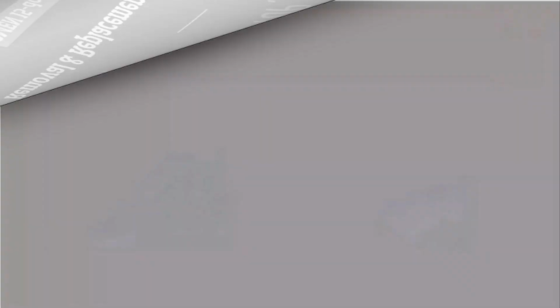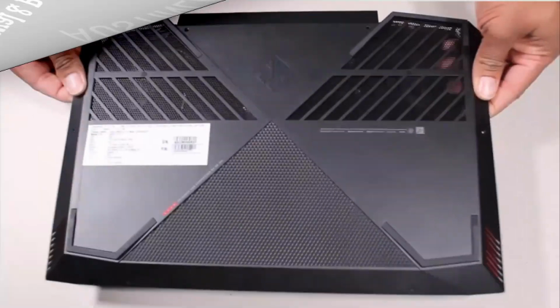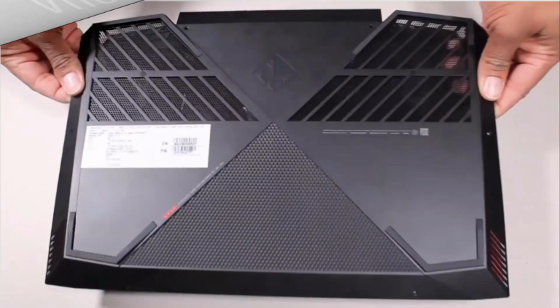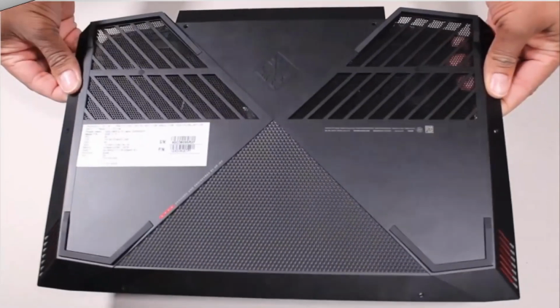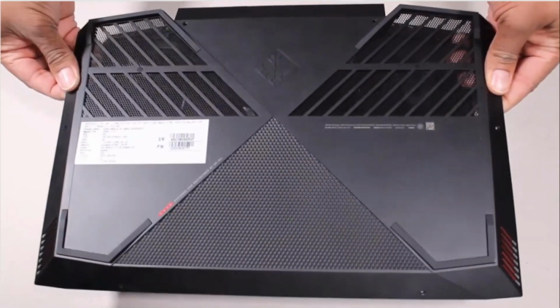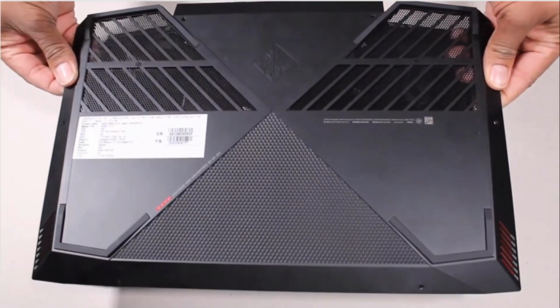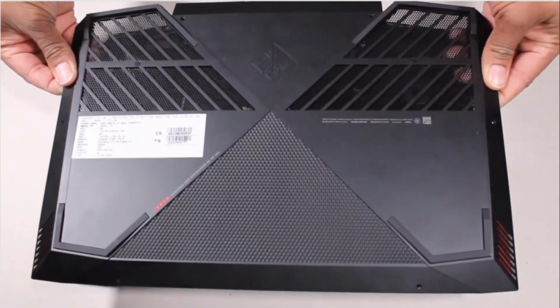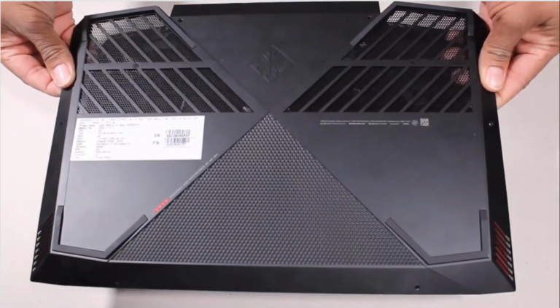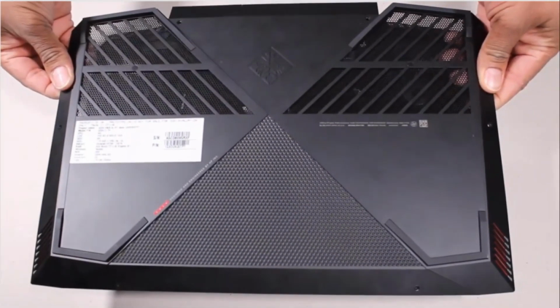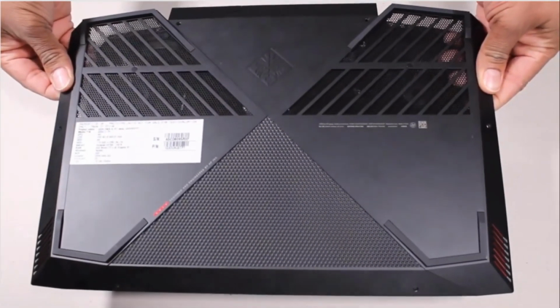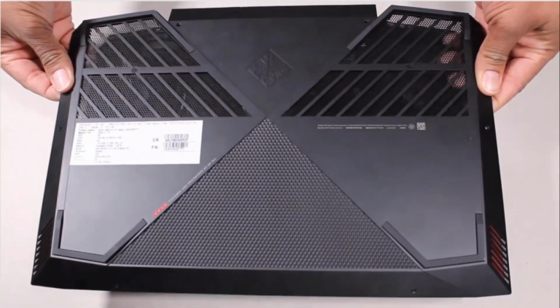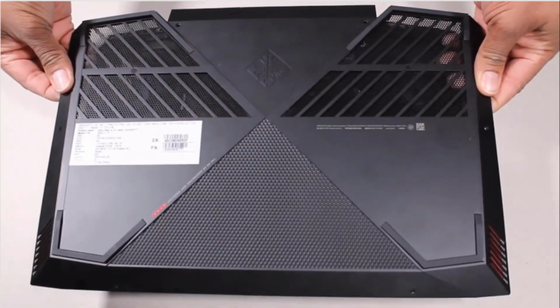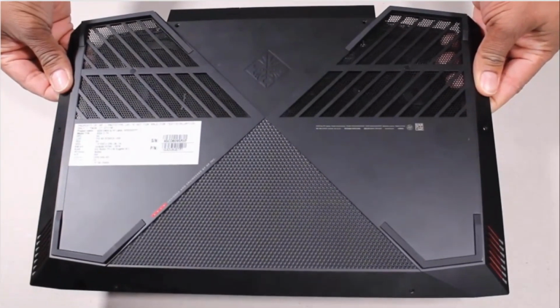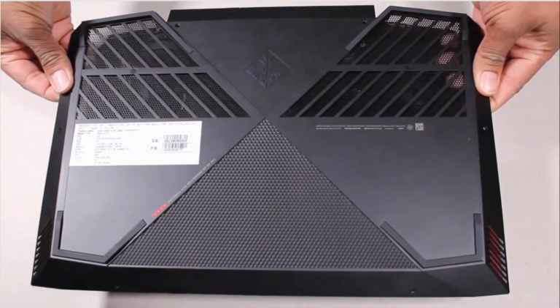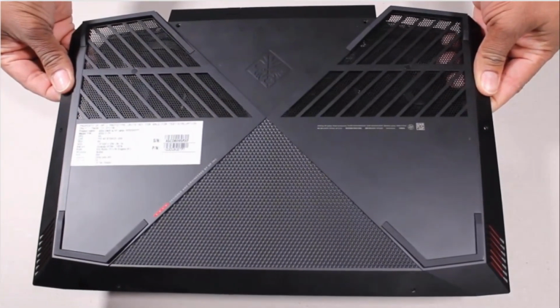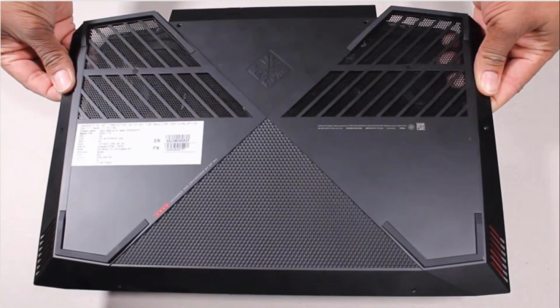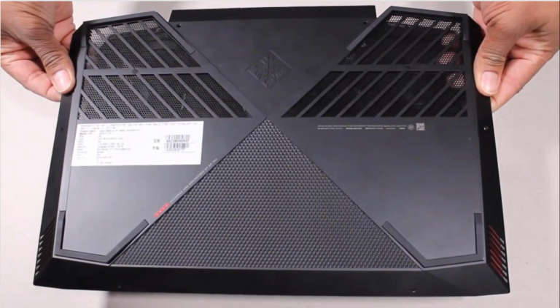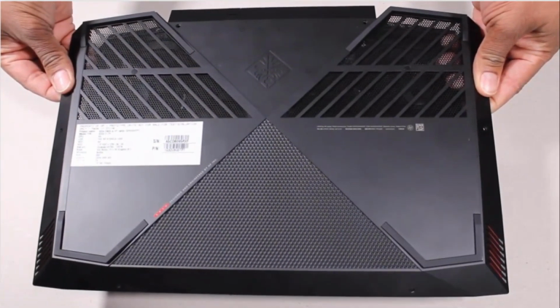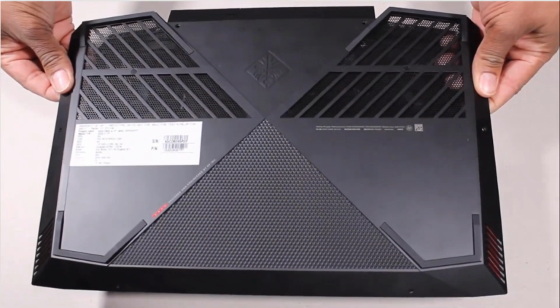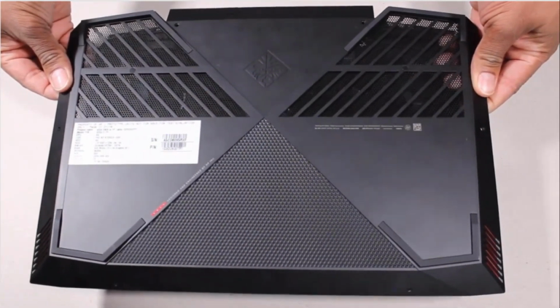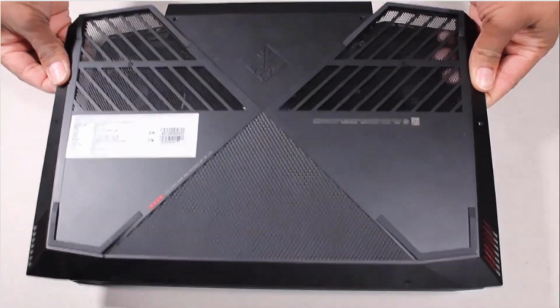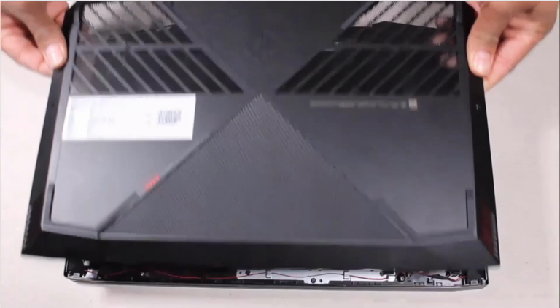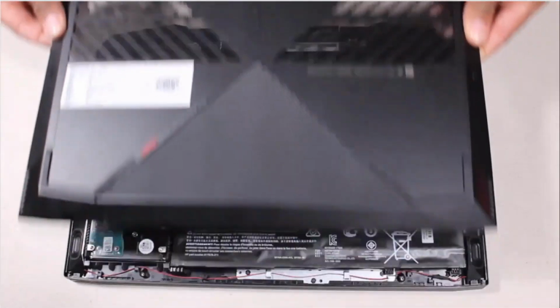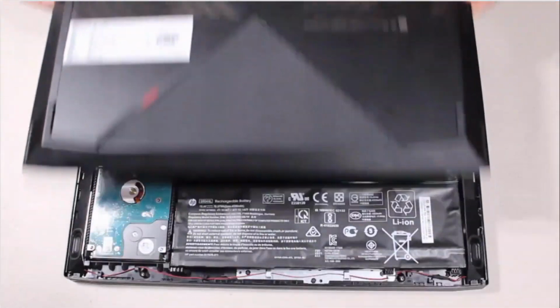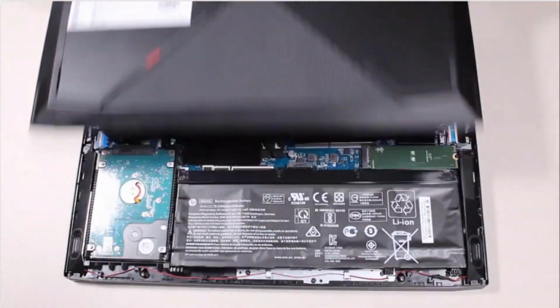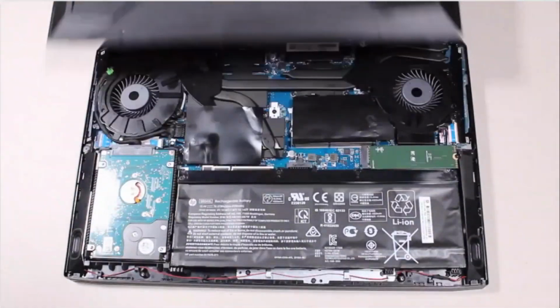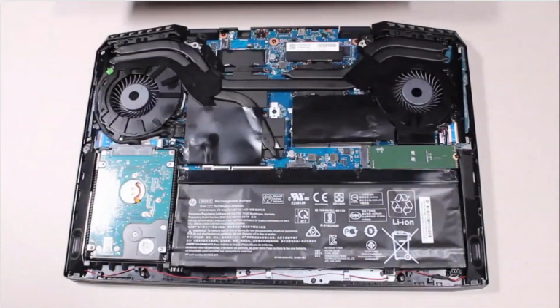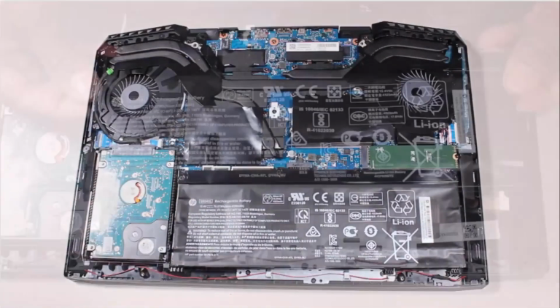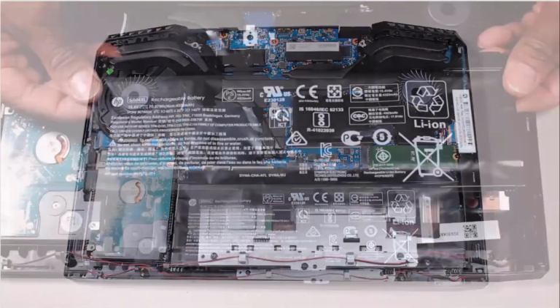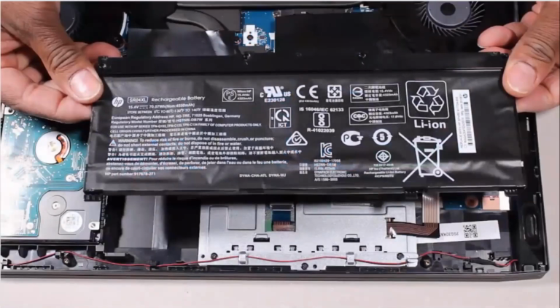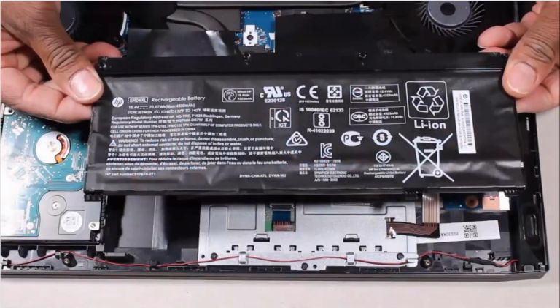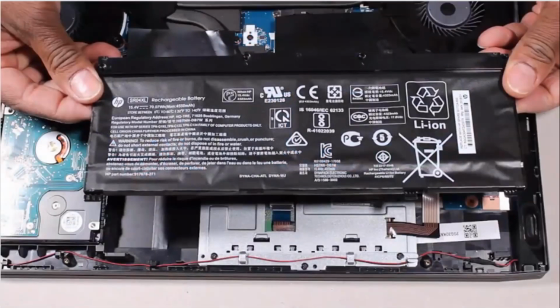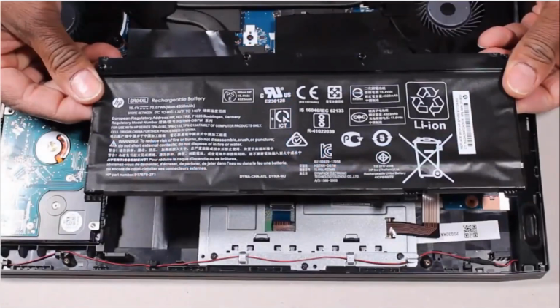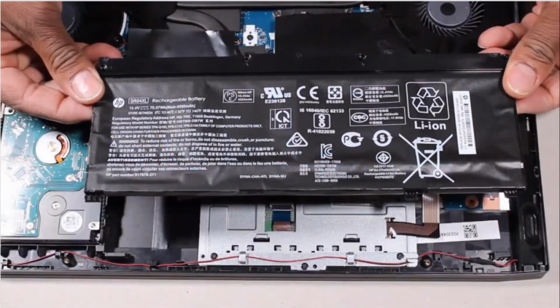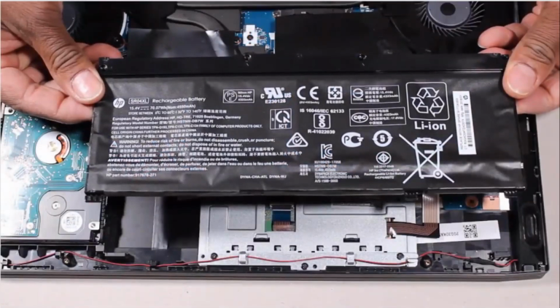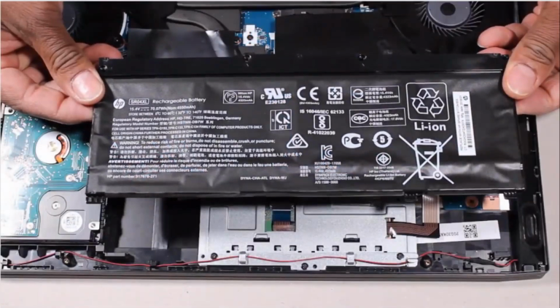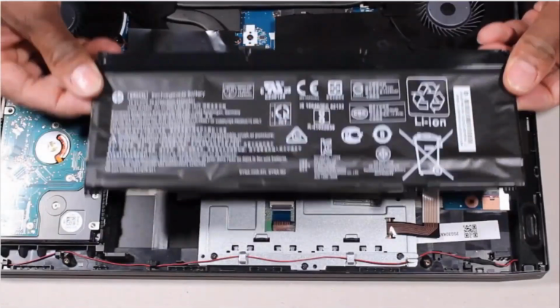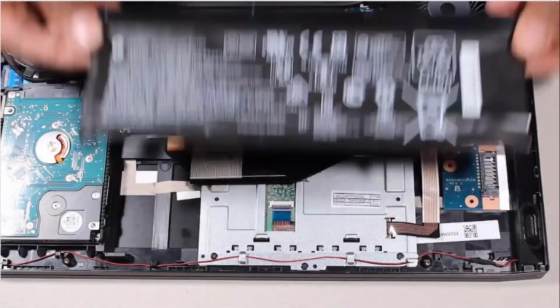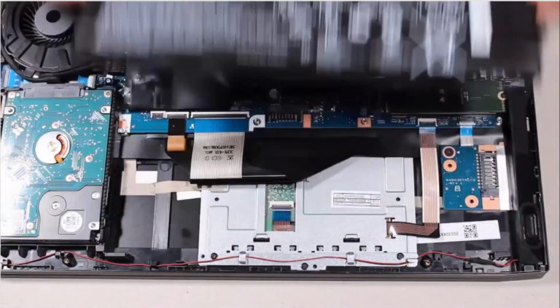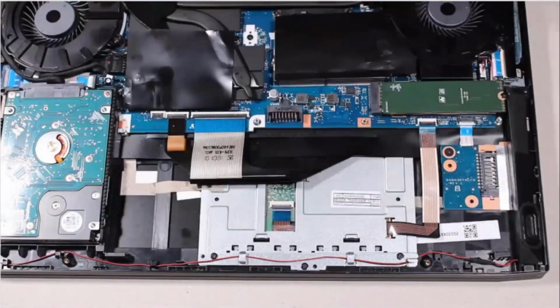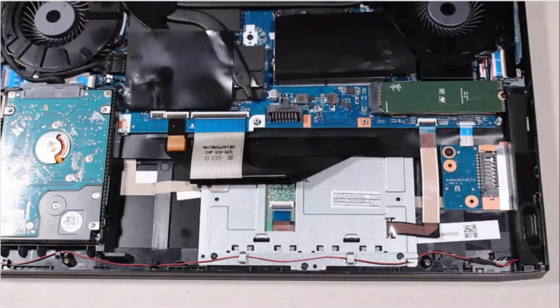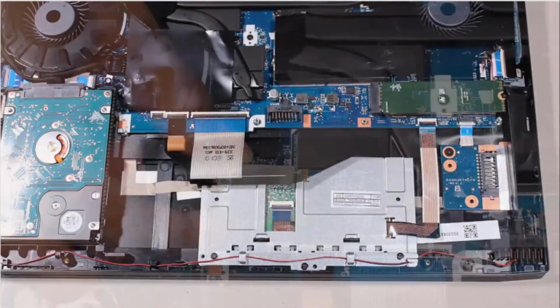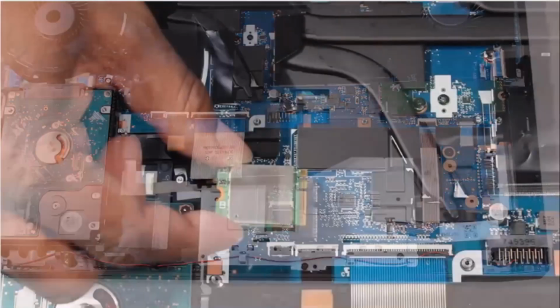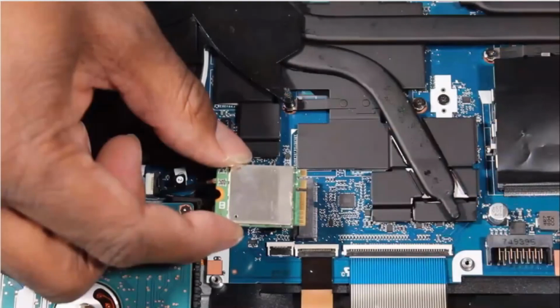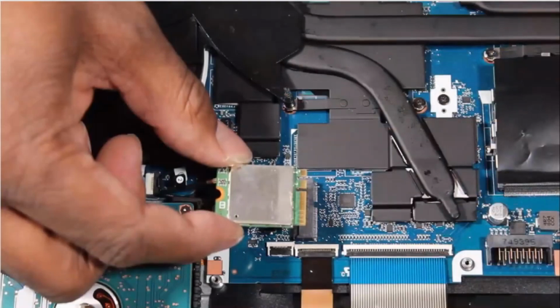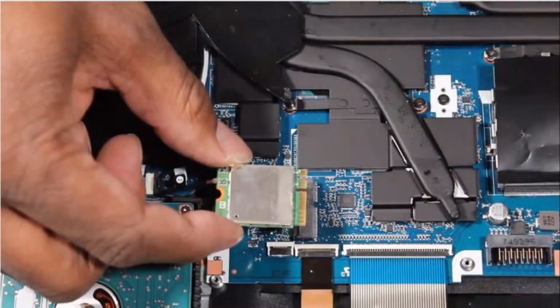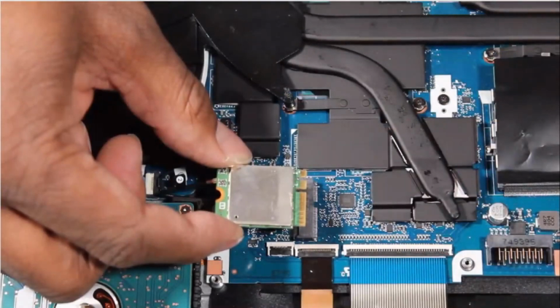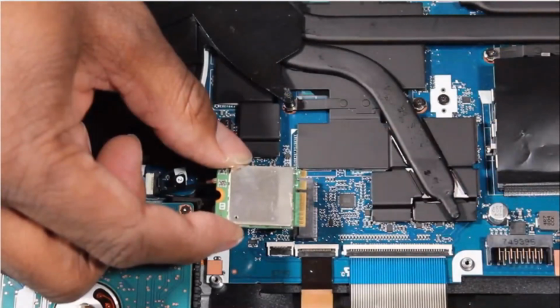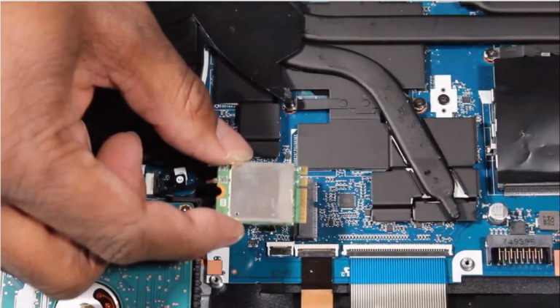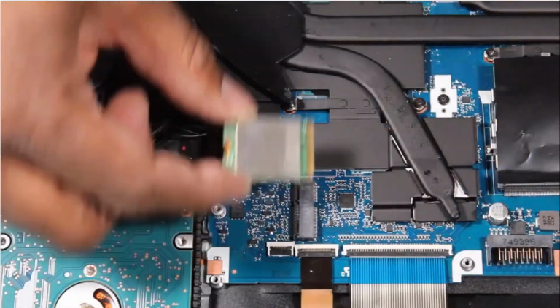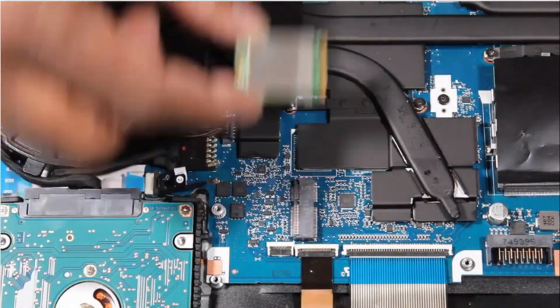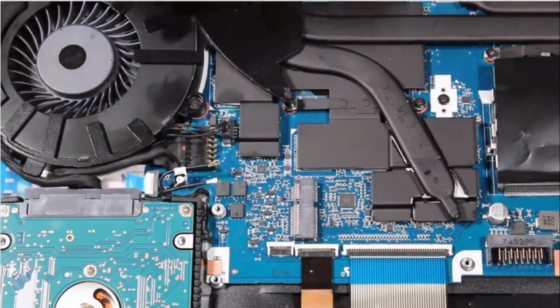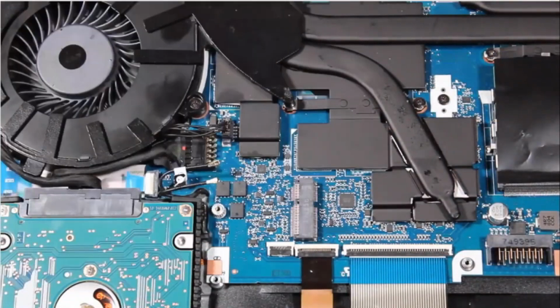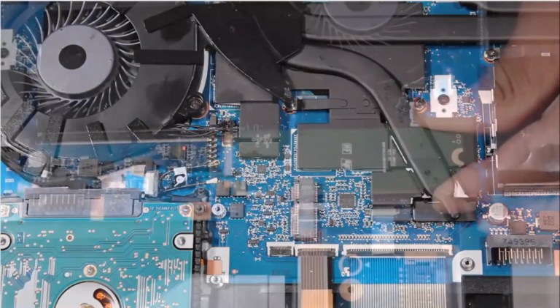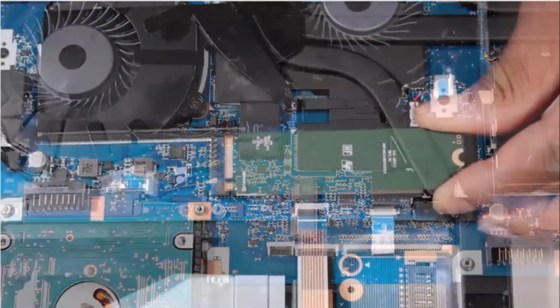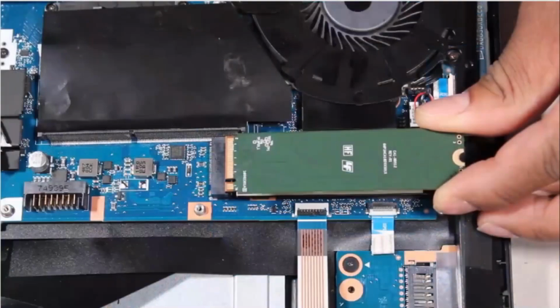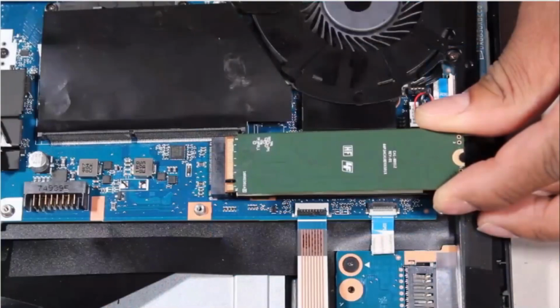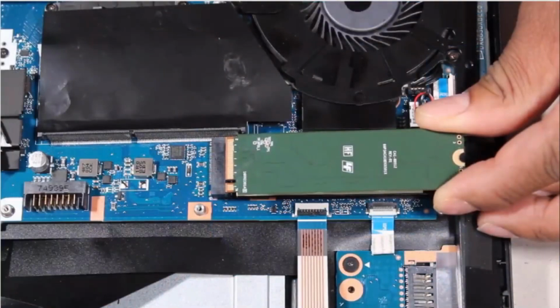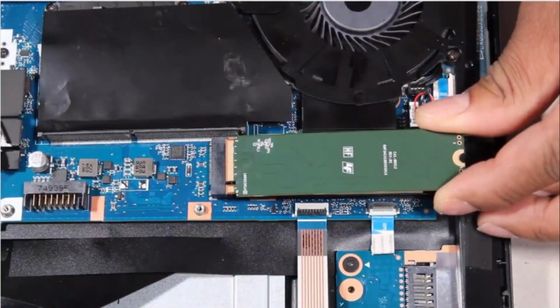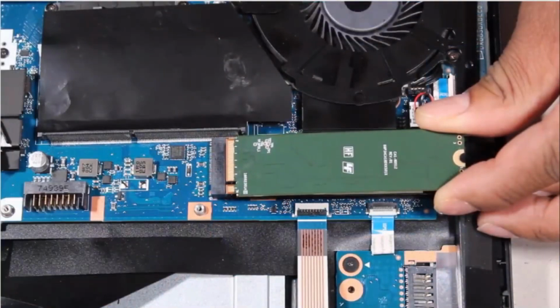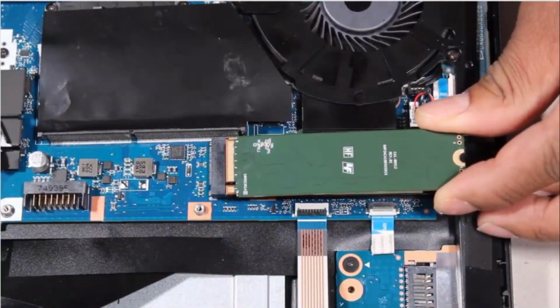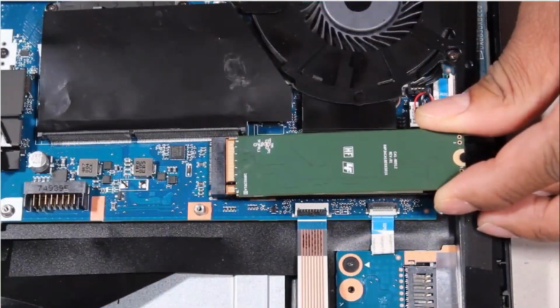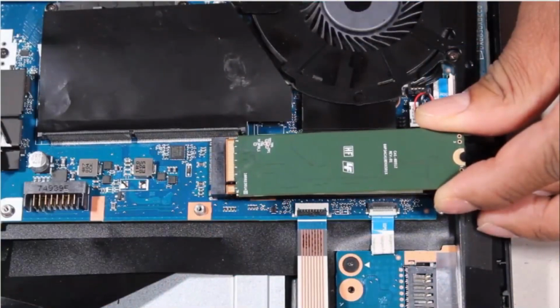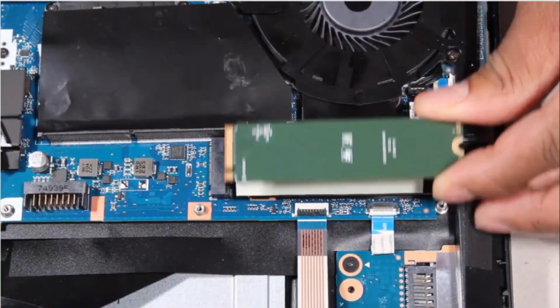Before you begin, remove the base enclosure, battery, wireless module, and solid-state drive.